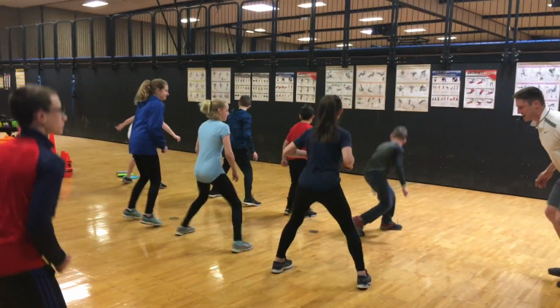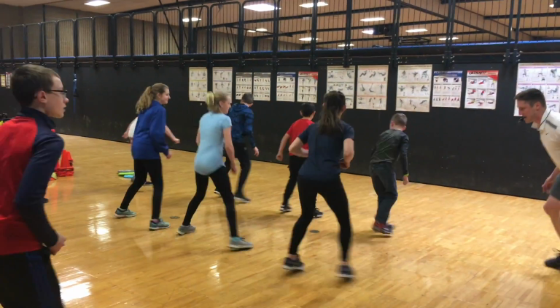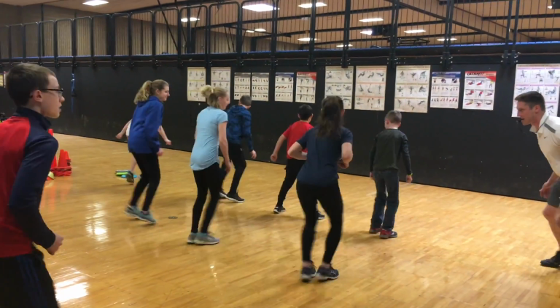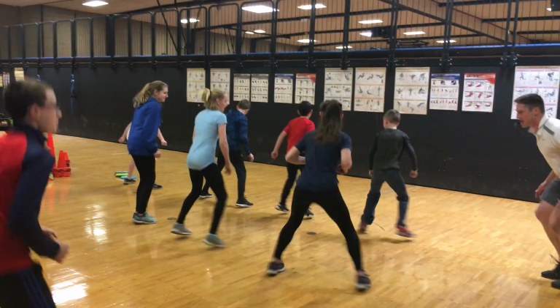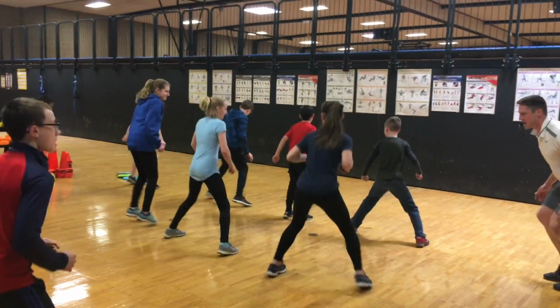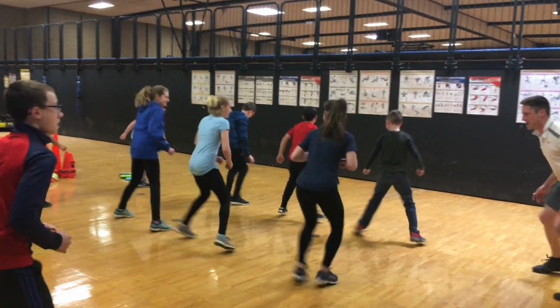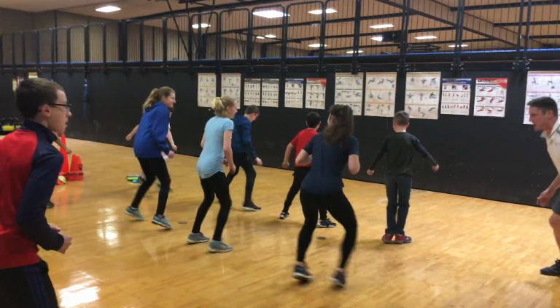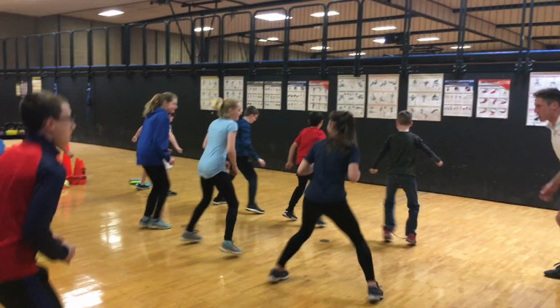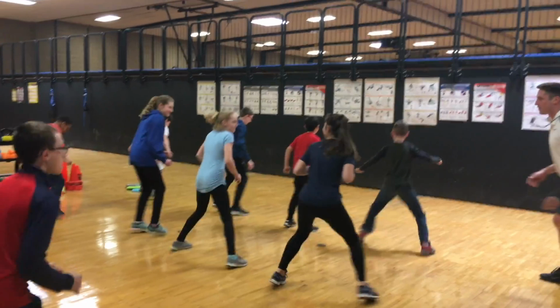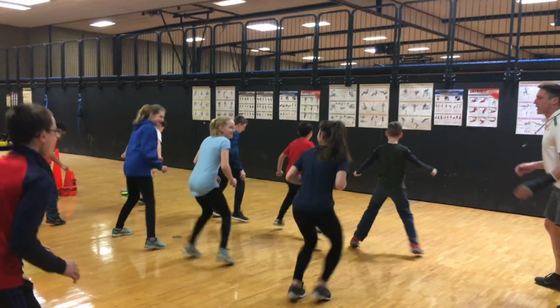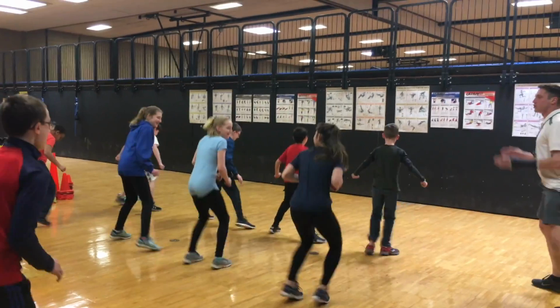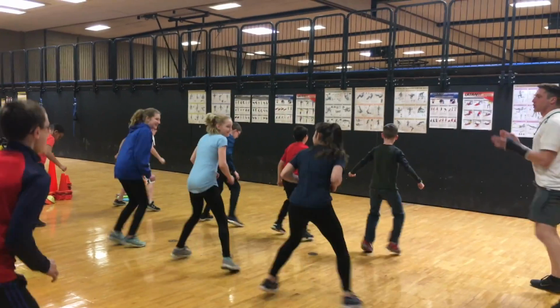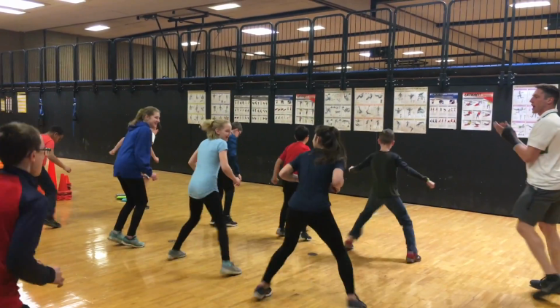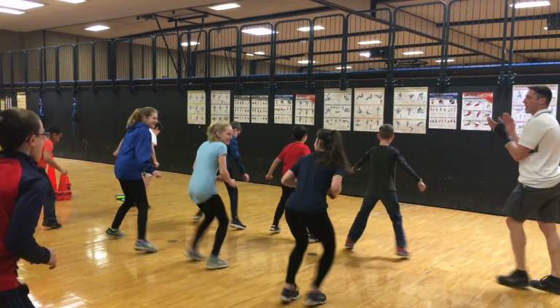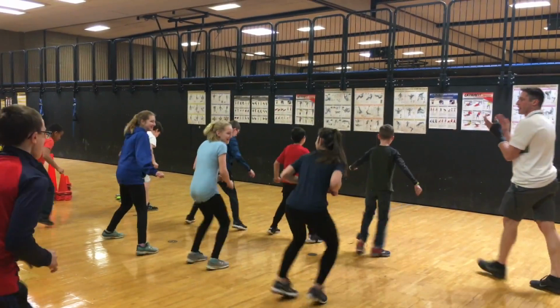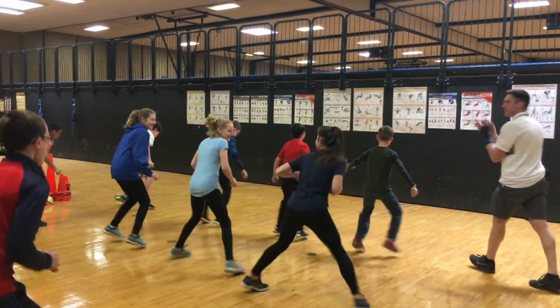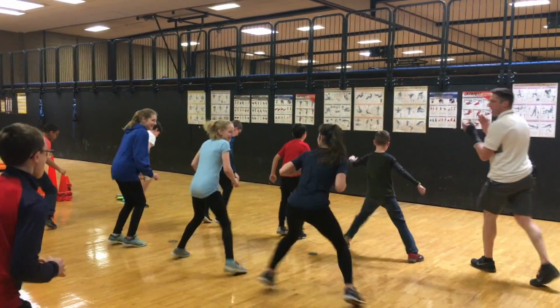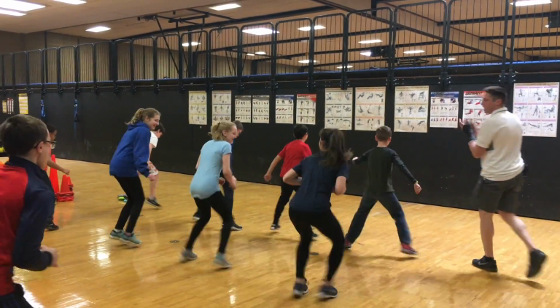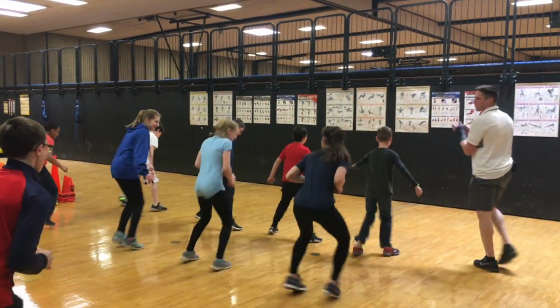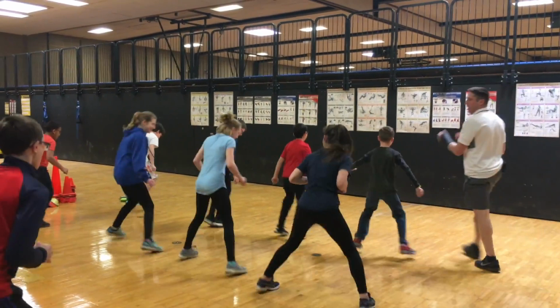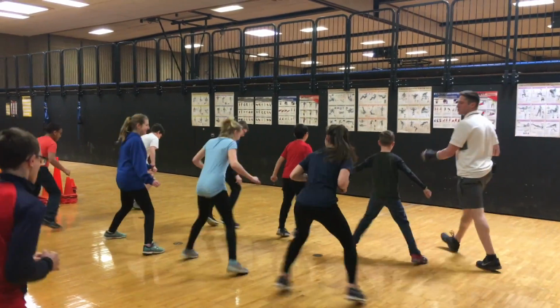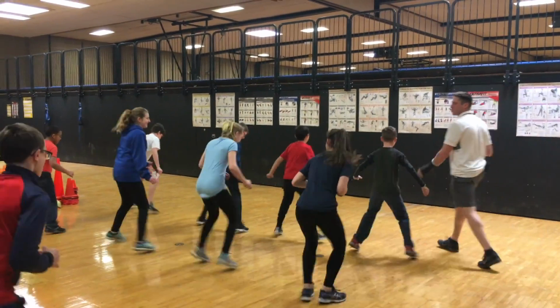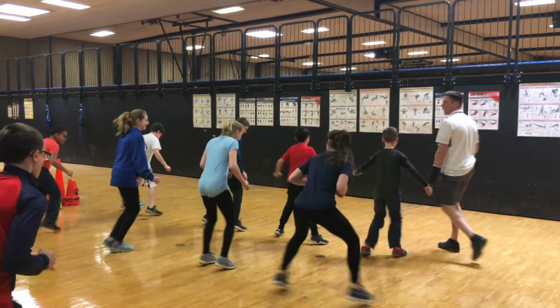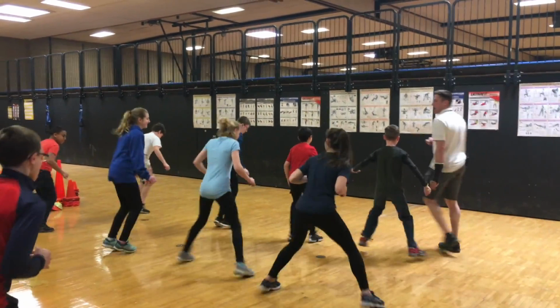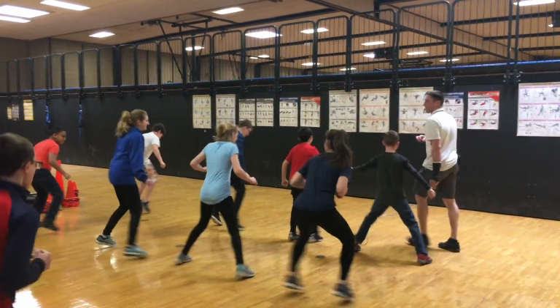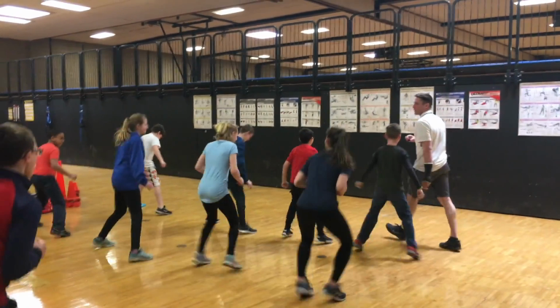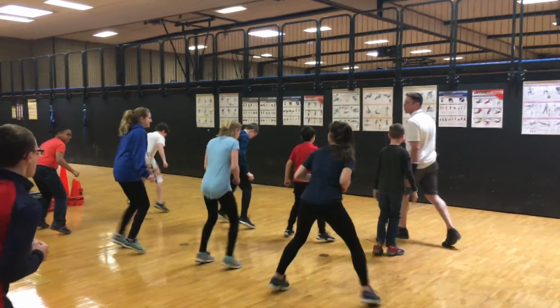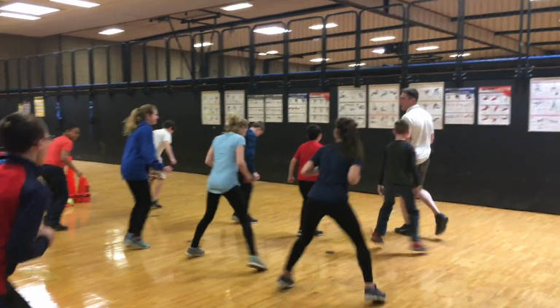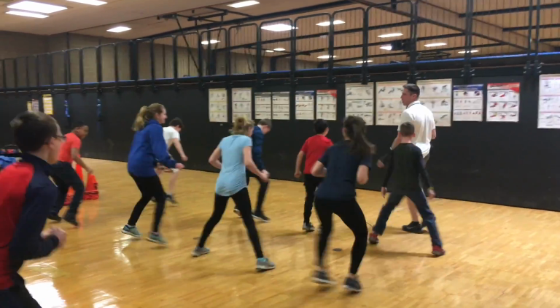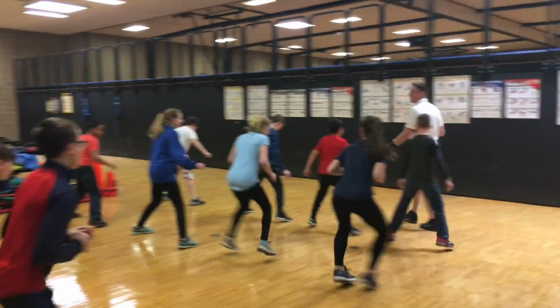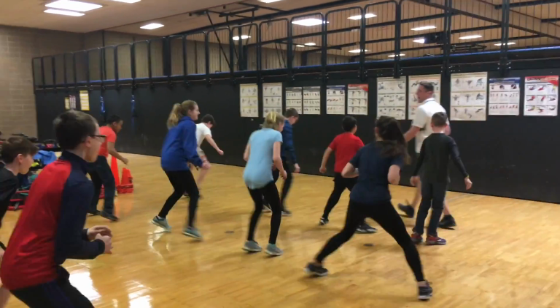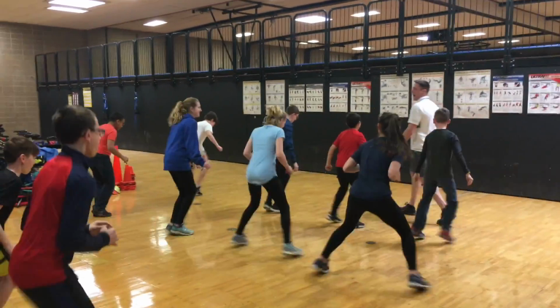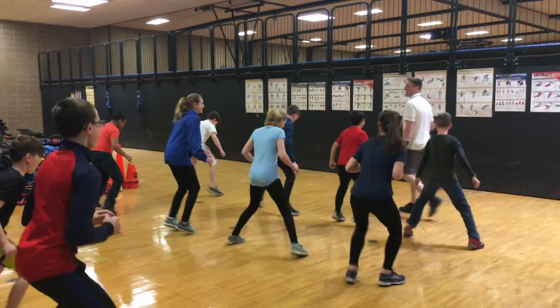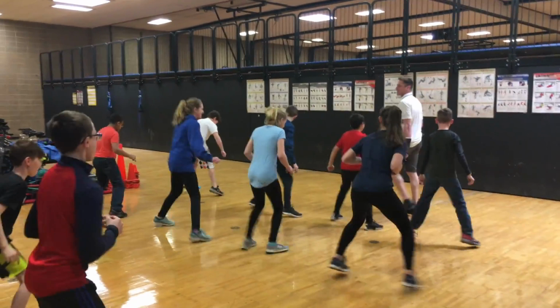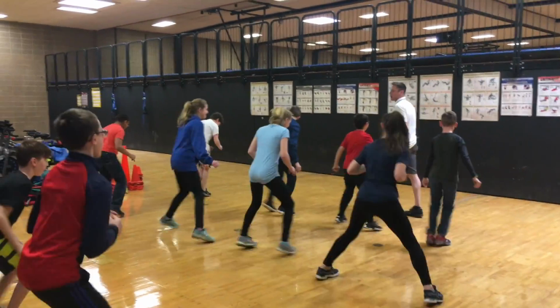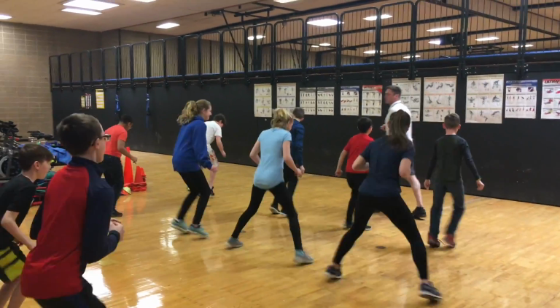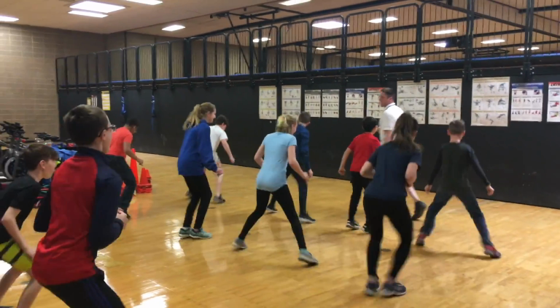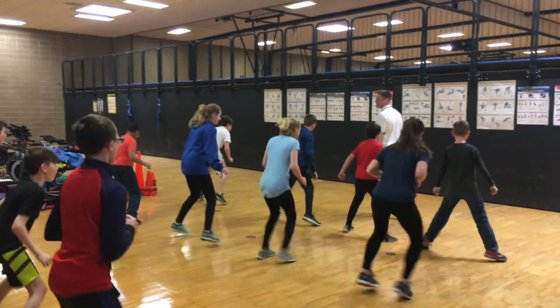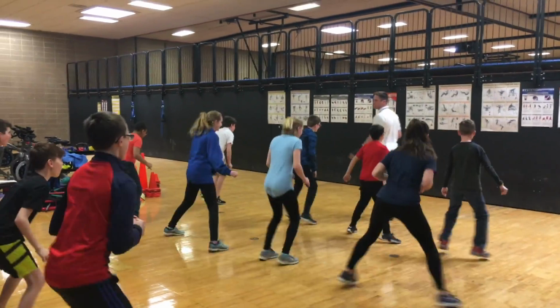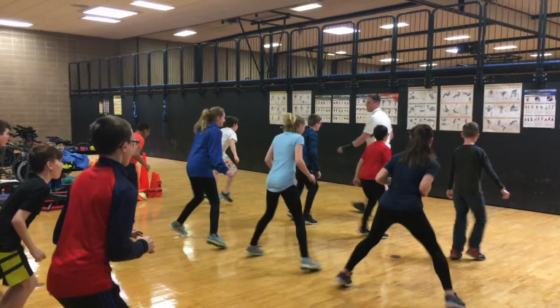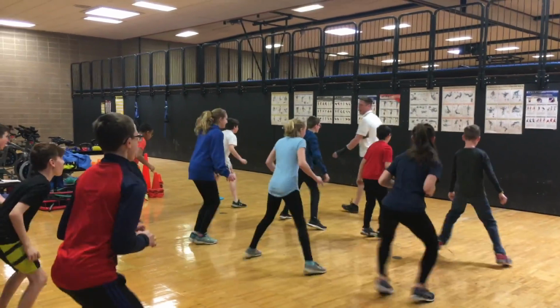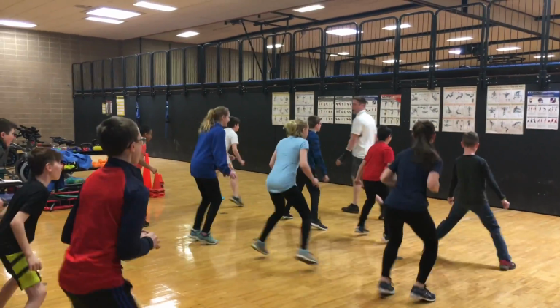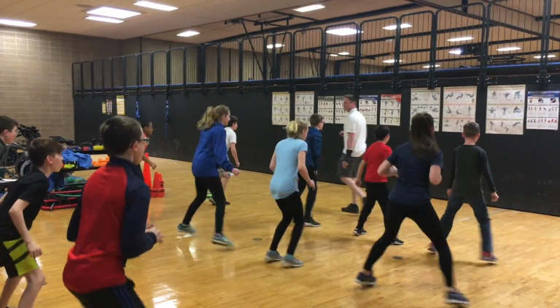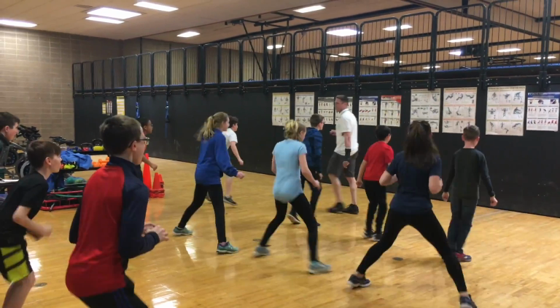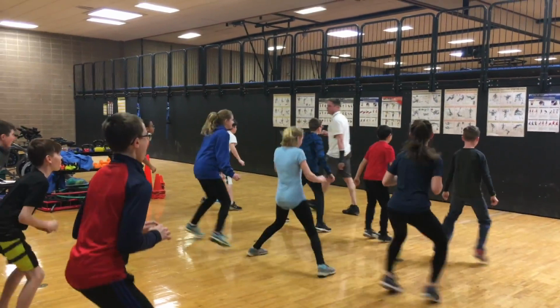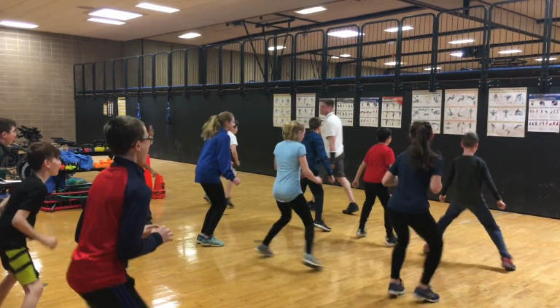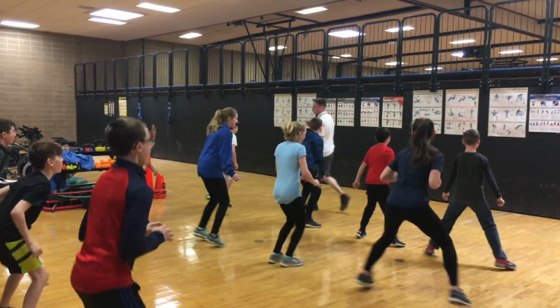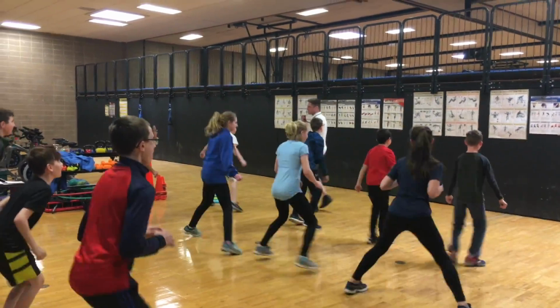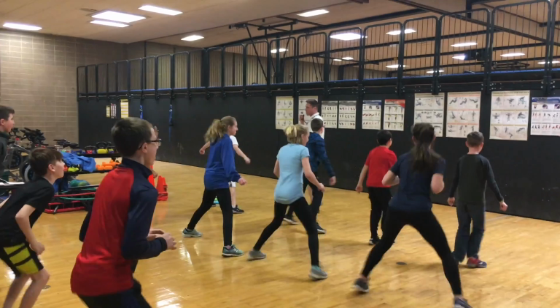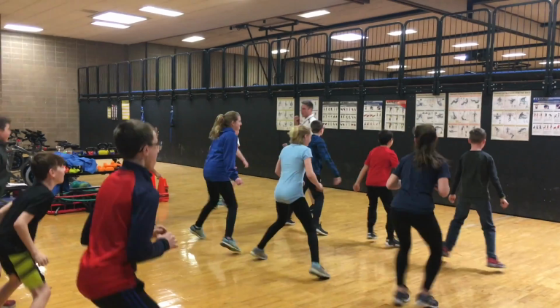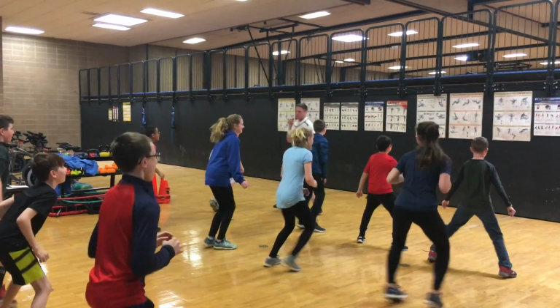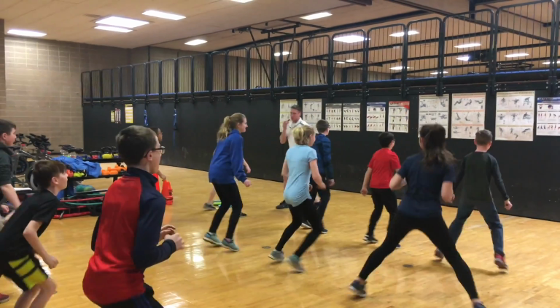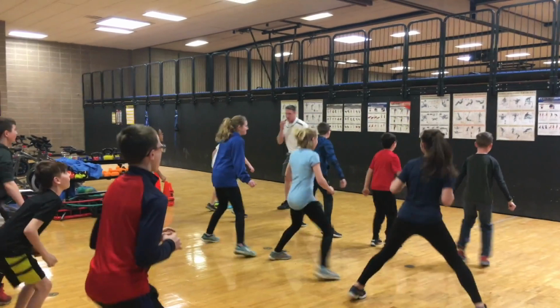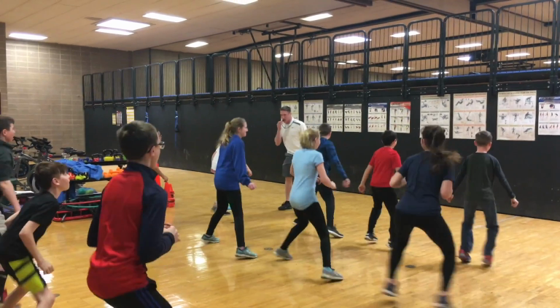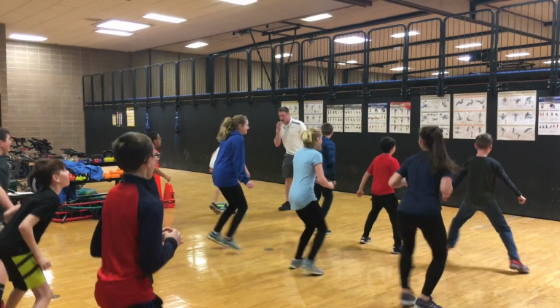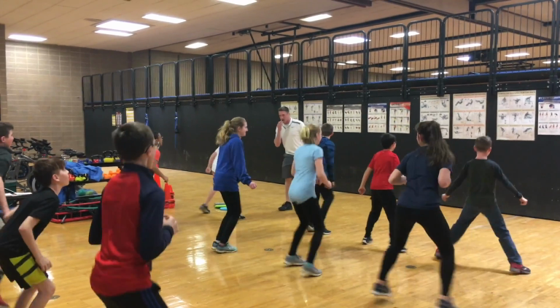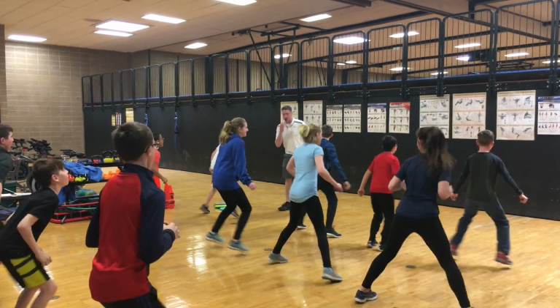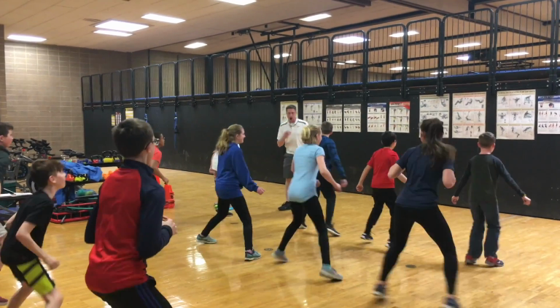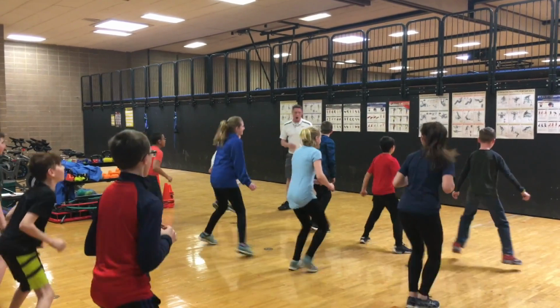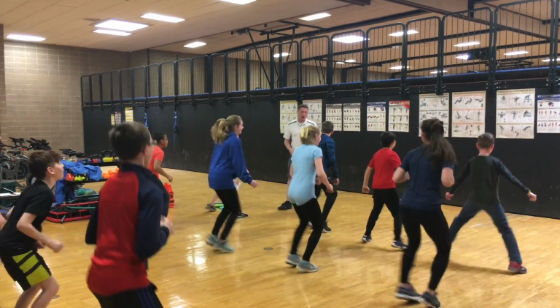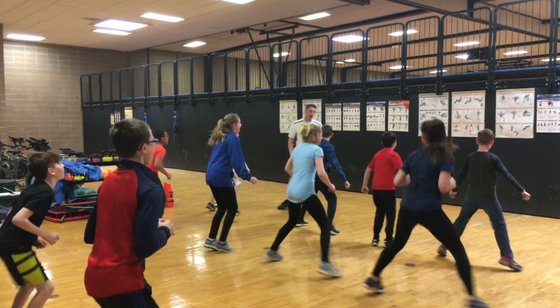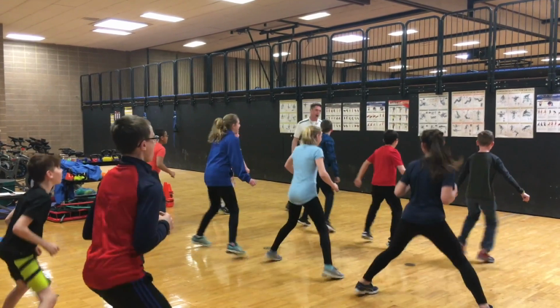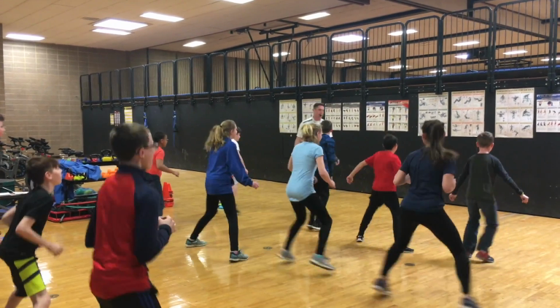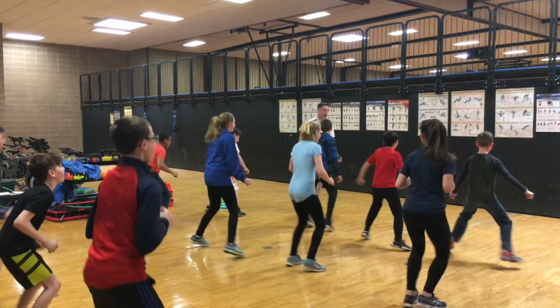Hard, hard, fast as you can. In and outs, fast as you can. Keep going. Eyes up, chest up, eyes up, chest up. Three, two, one.